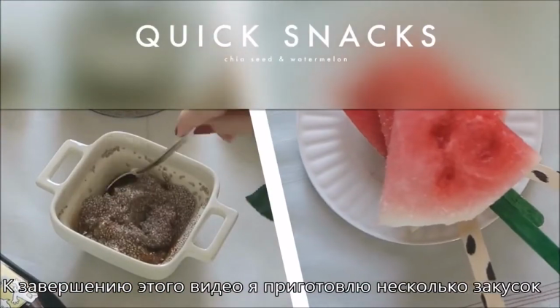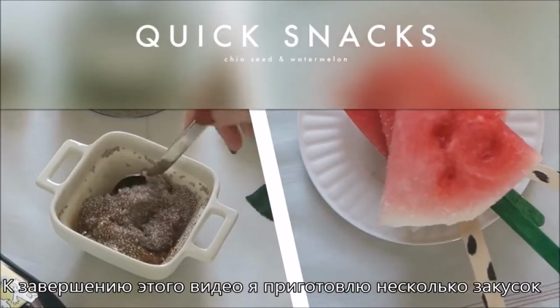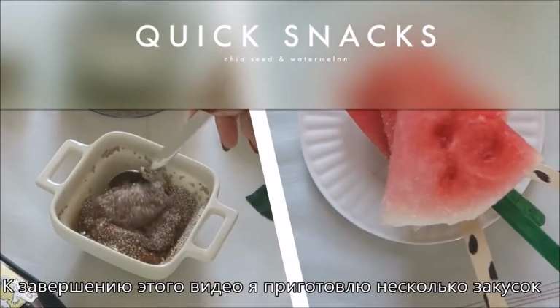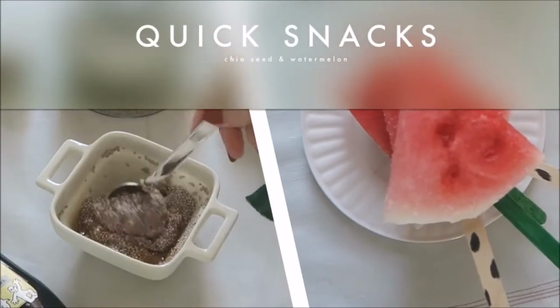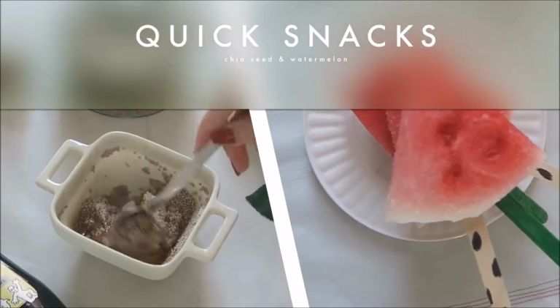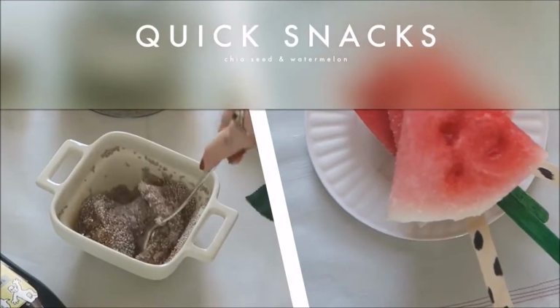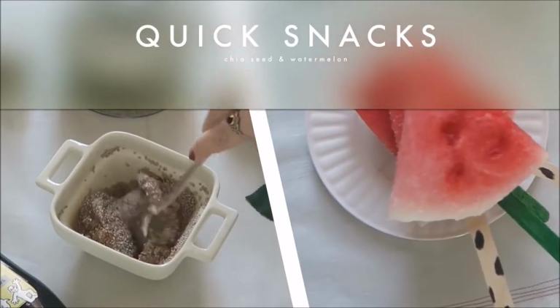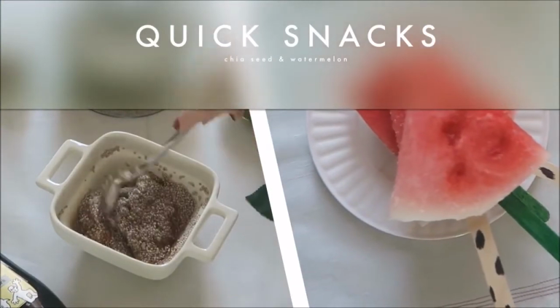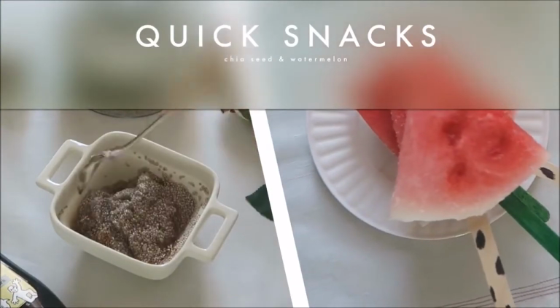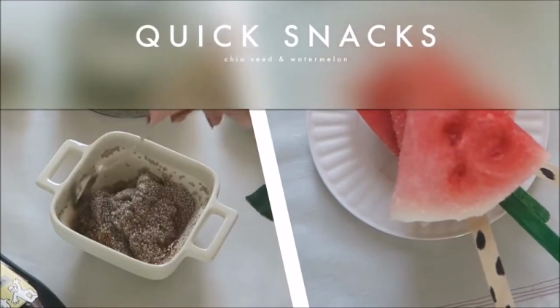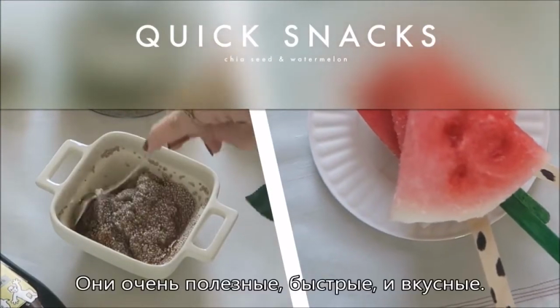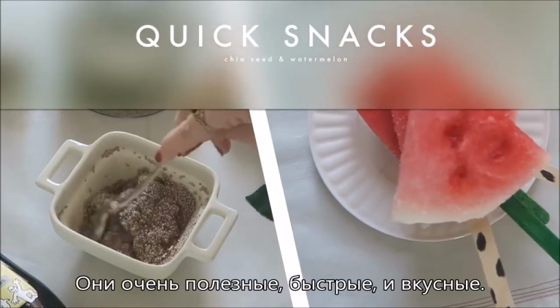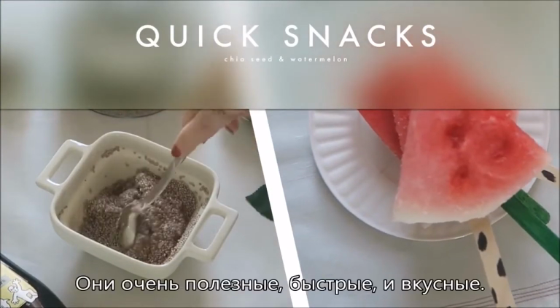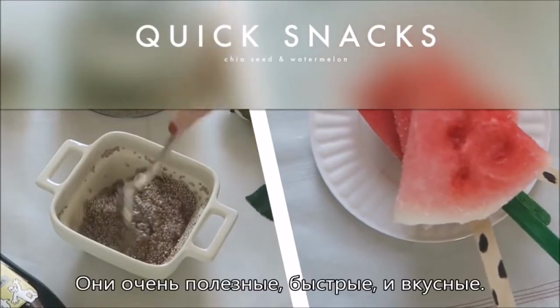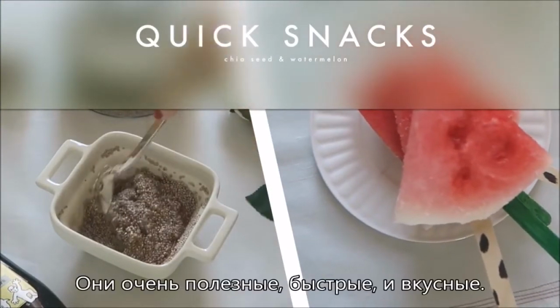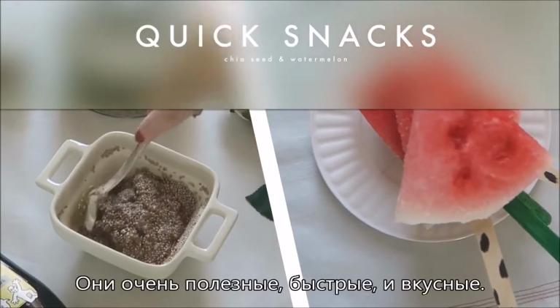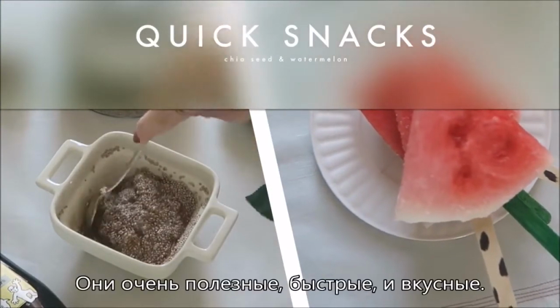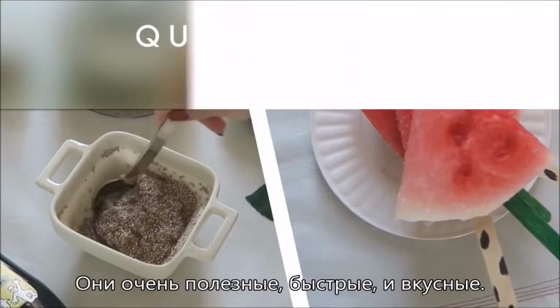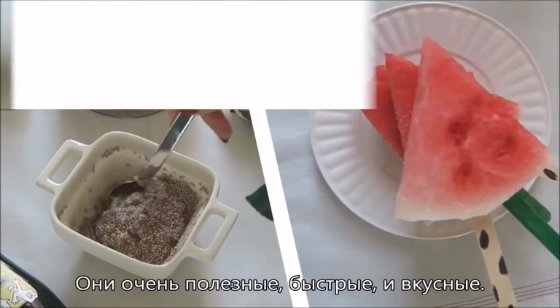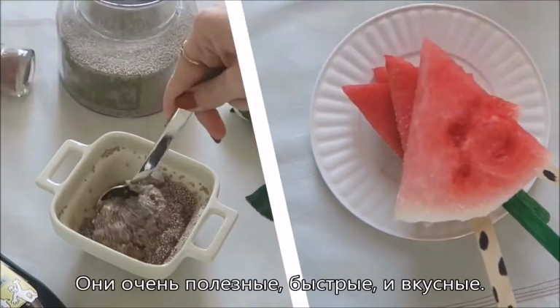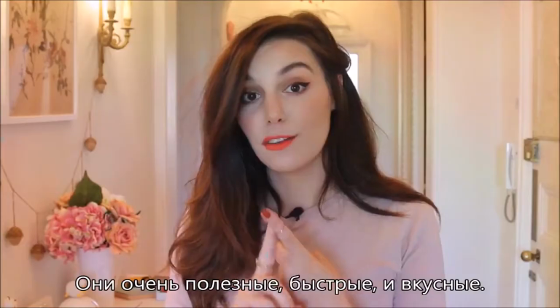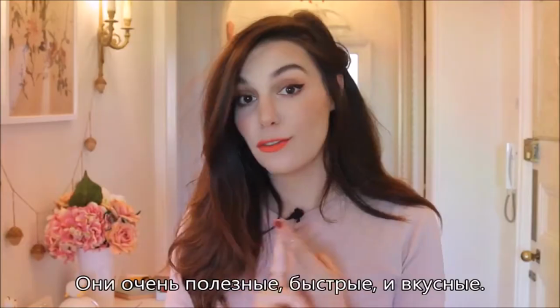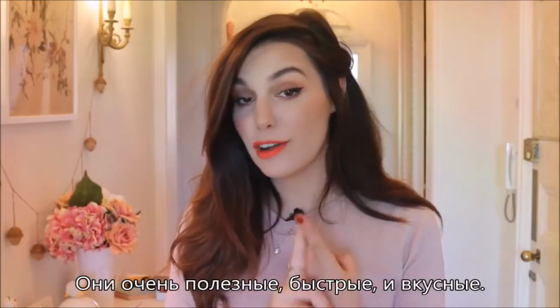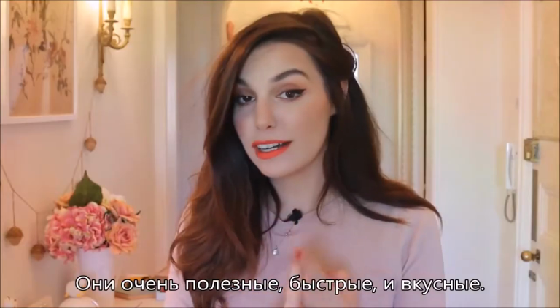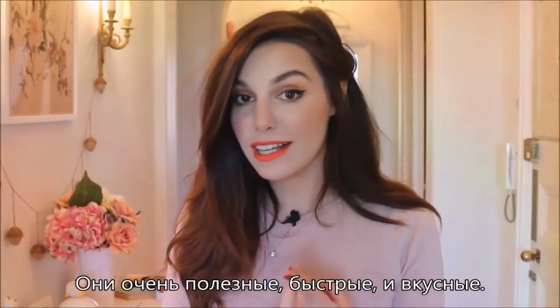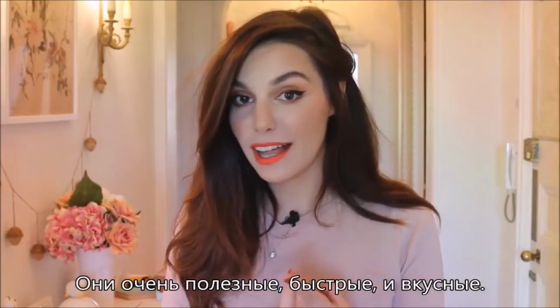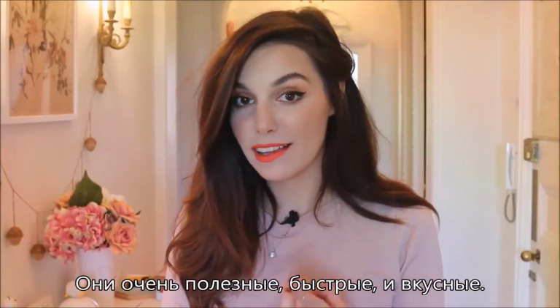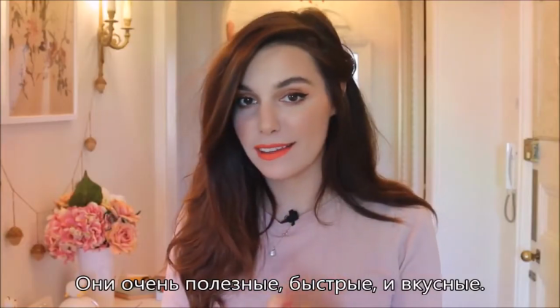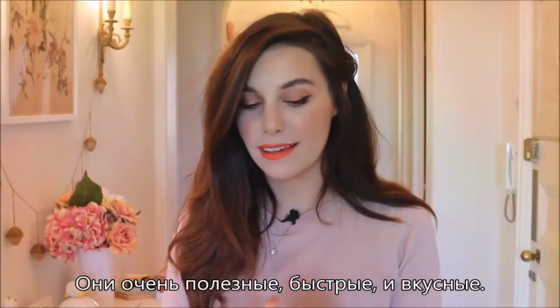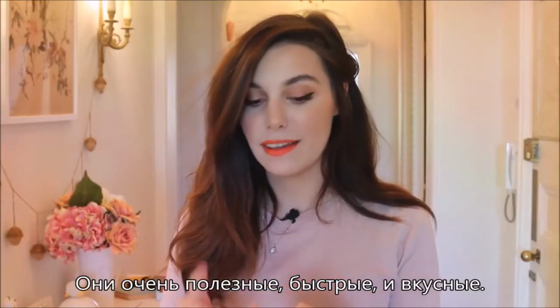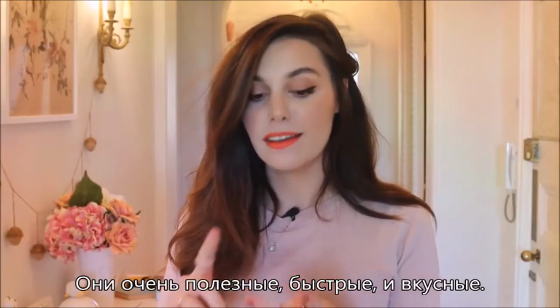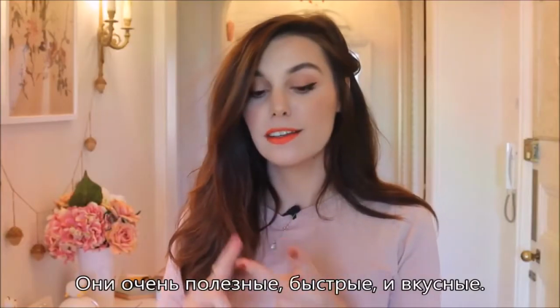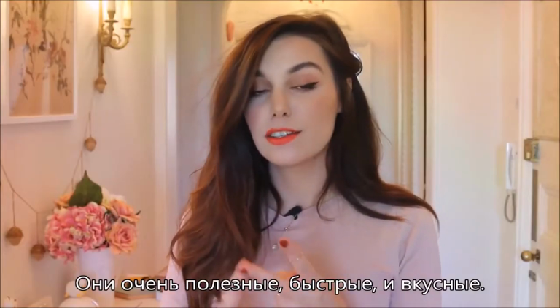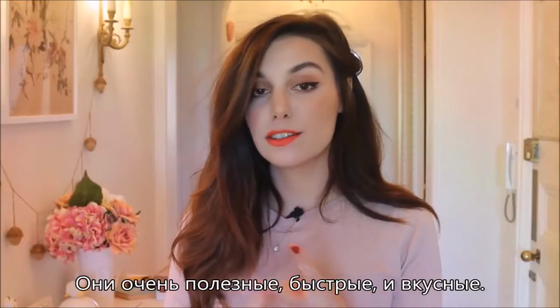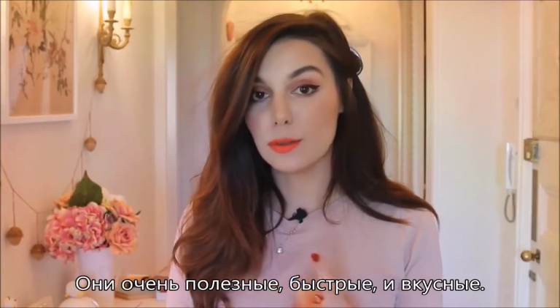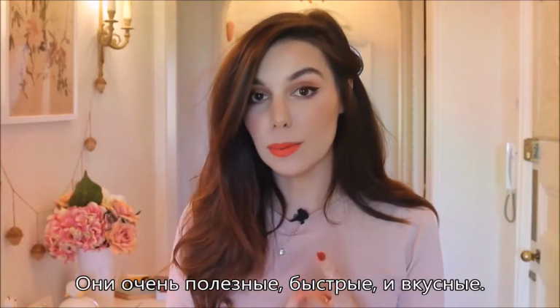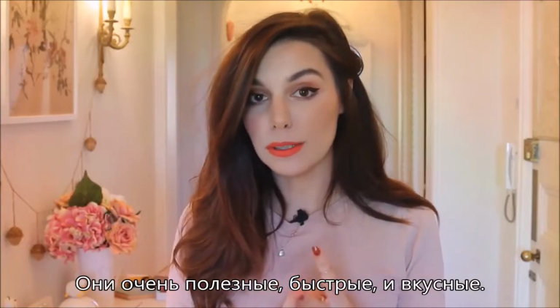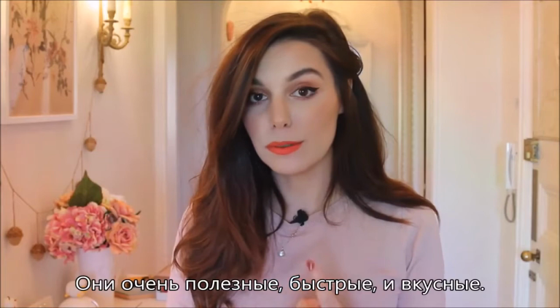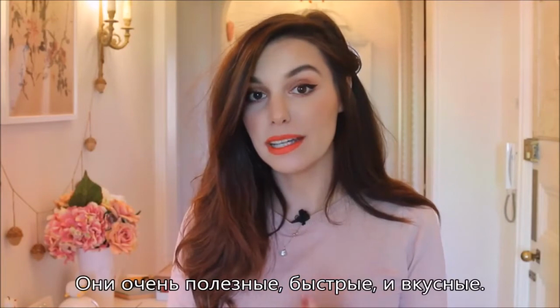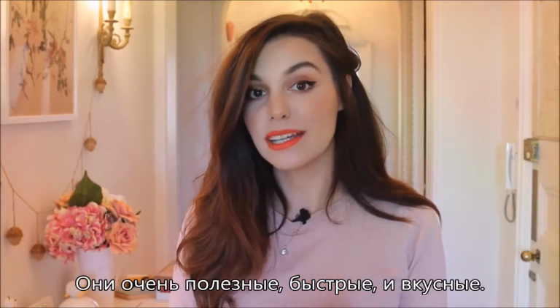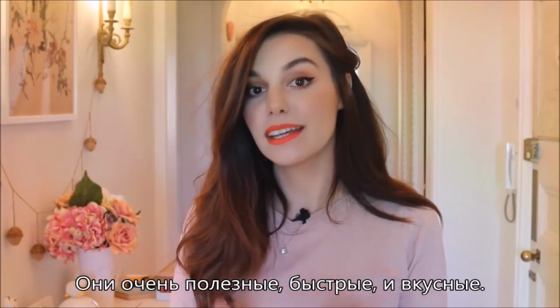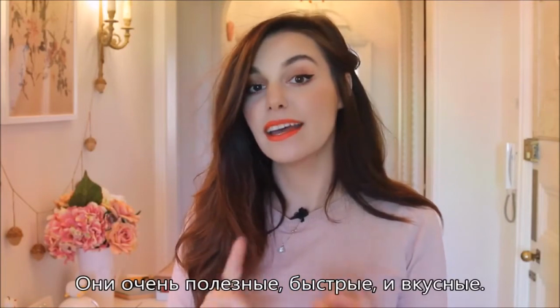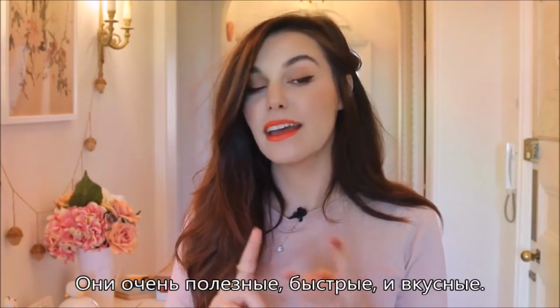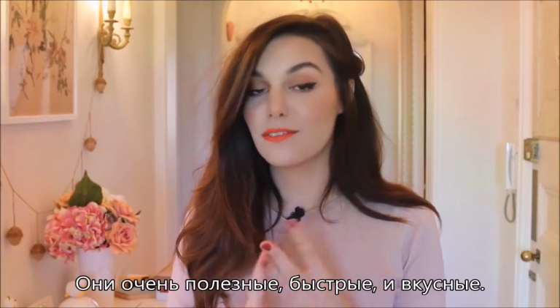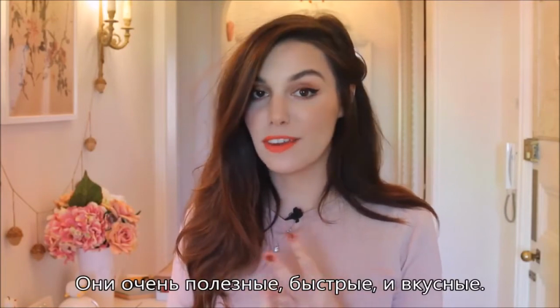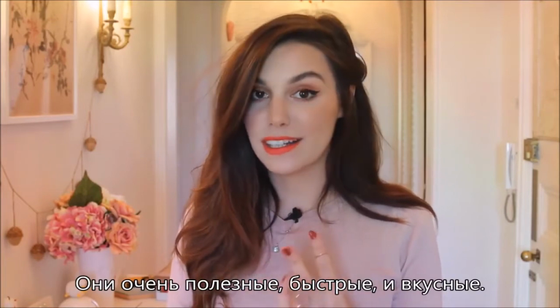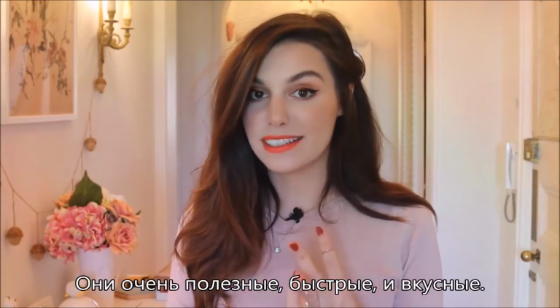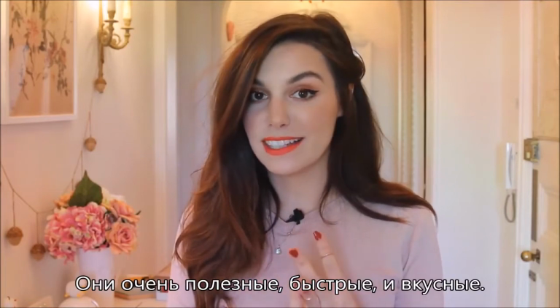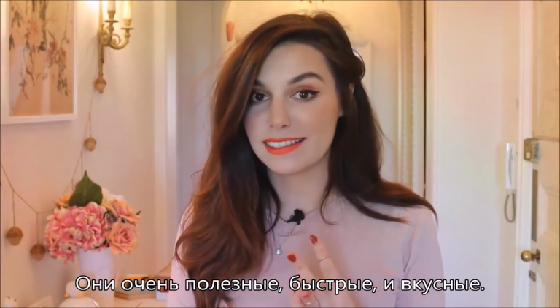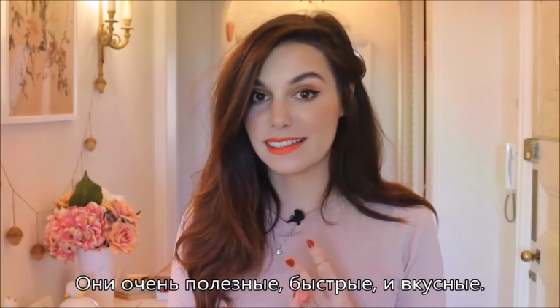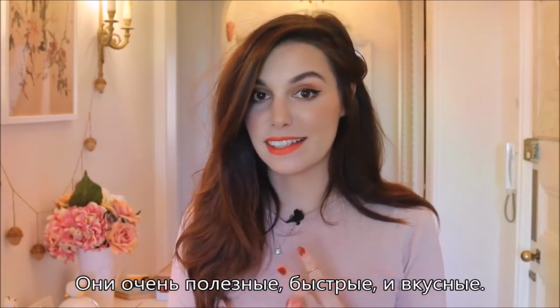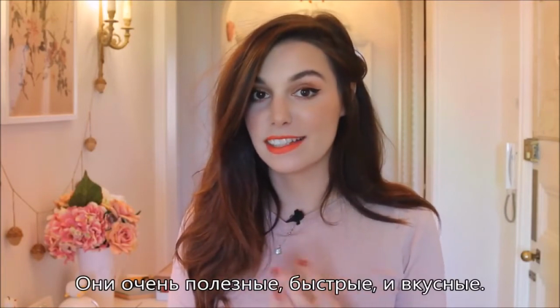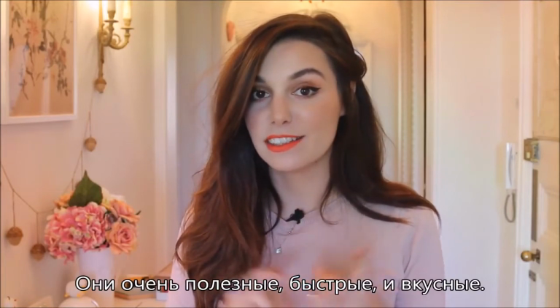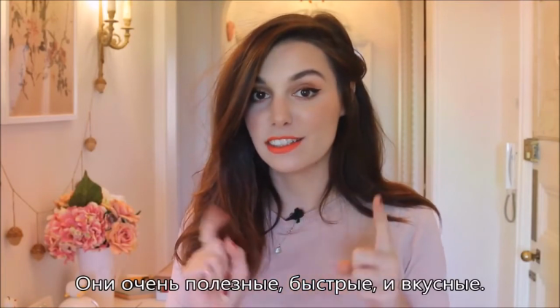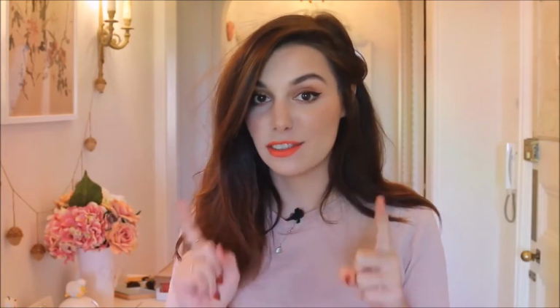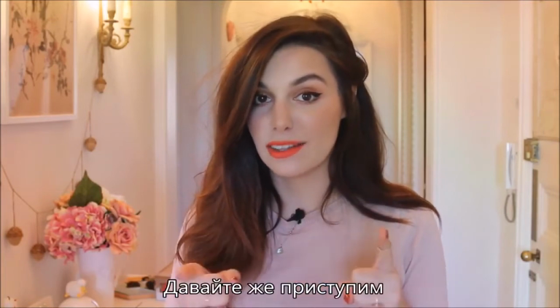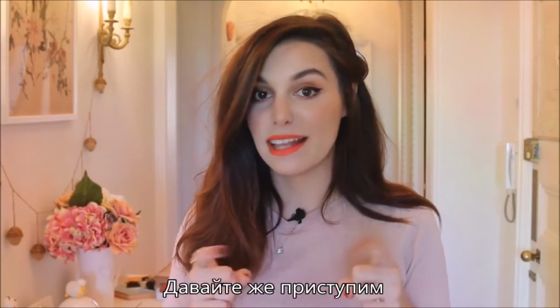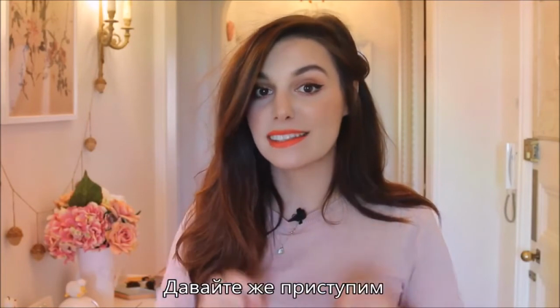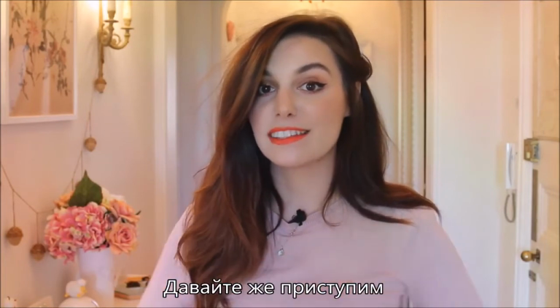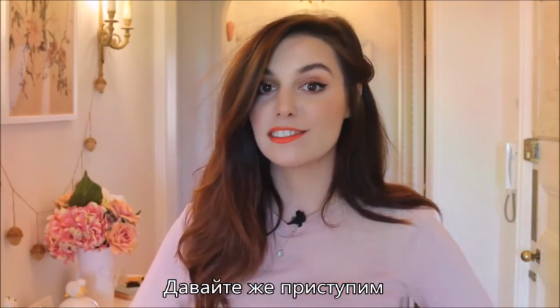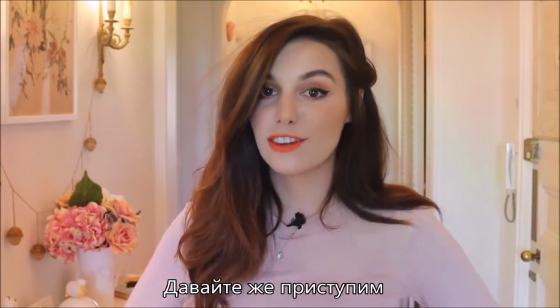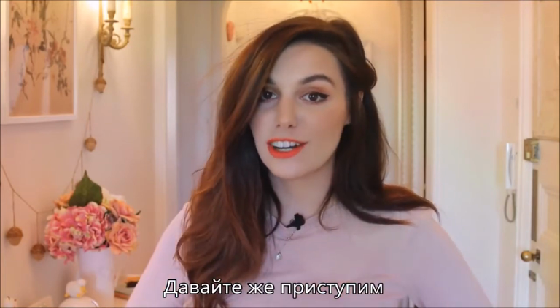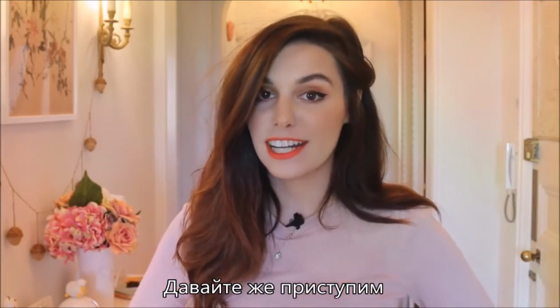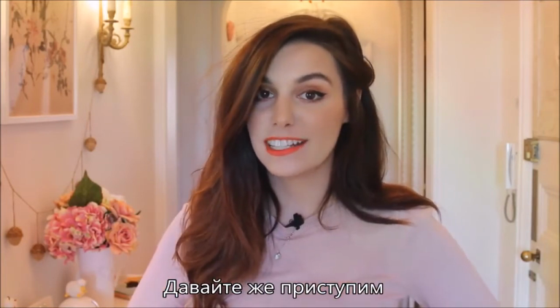And this time they are going to be very healthy, super quick, and very tasty. So let's get started.